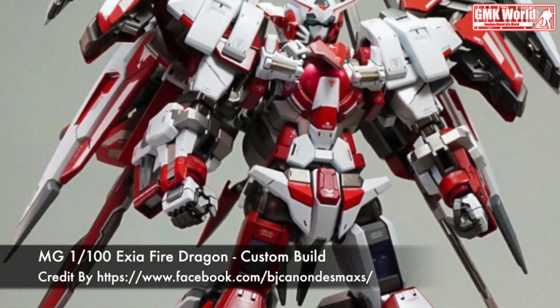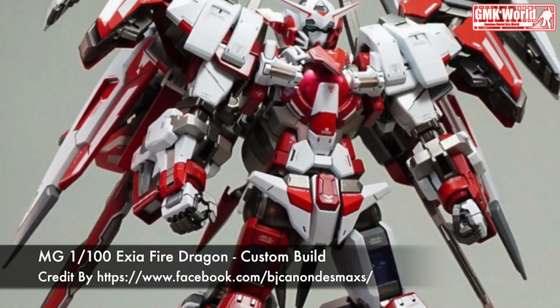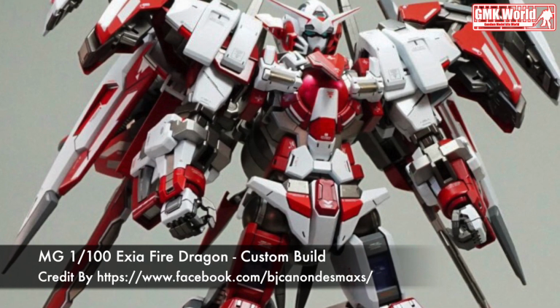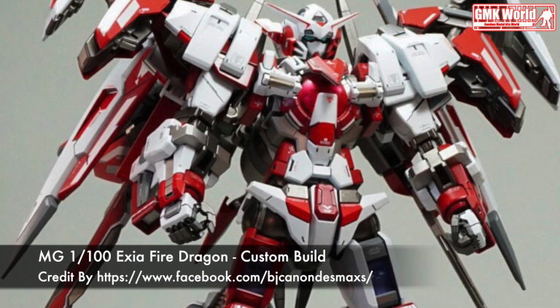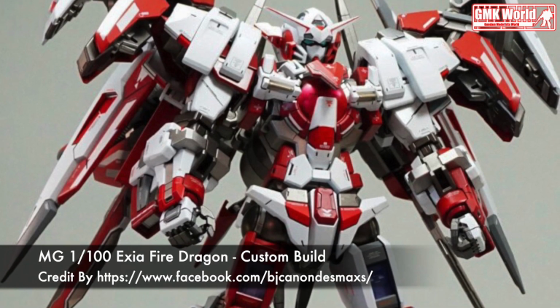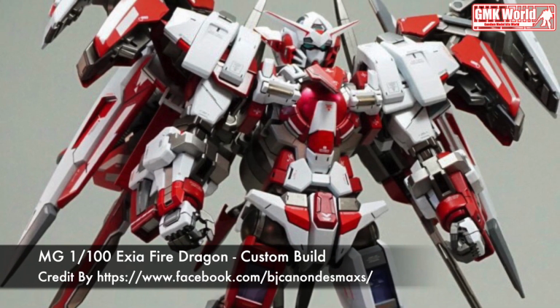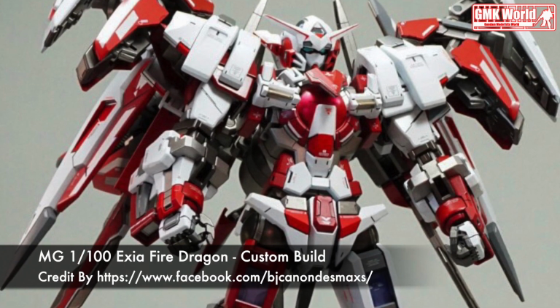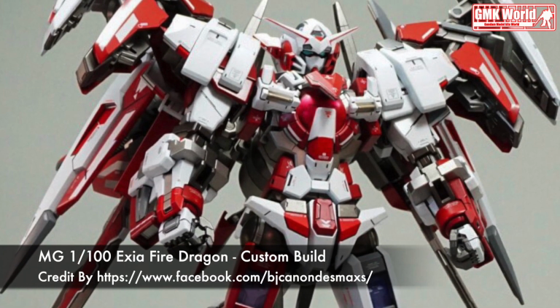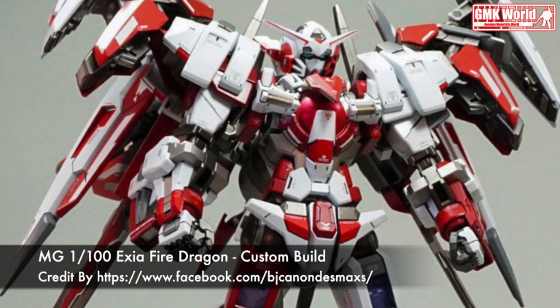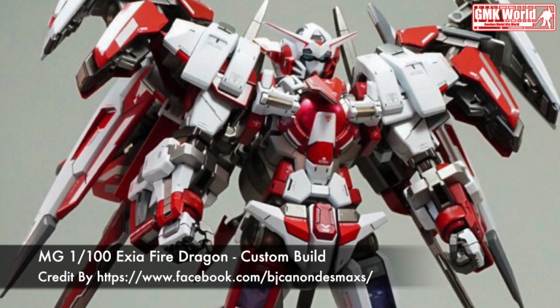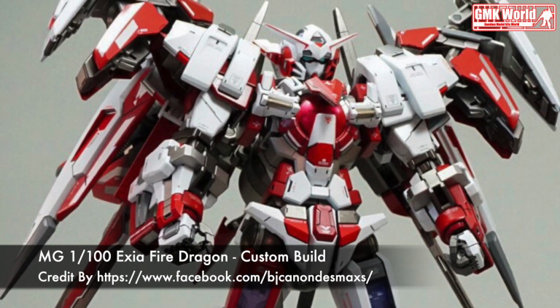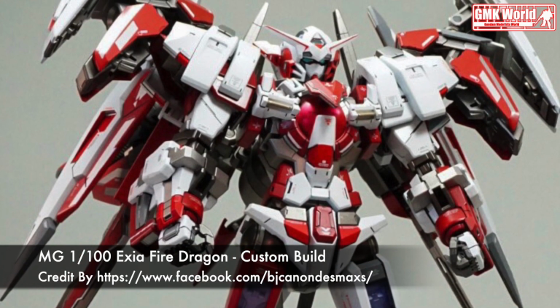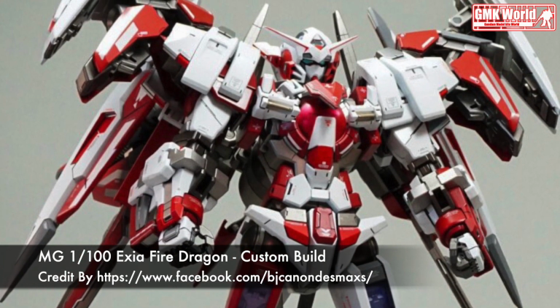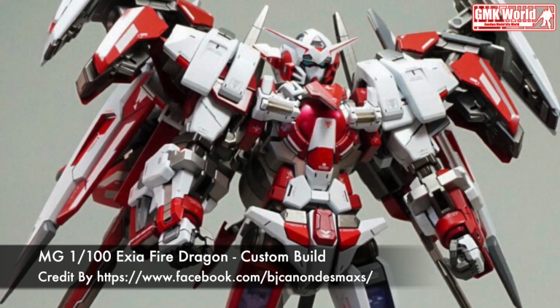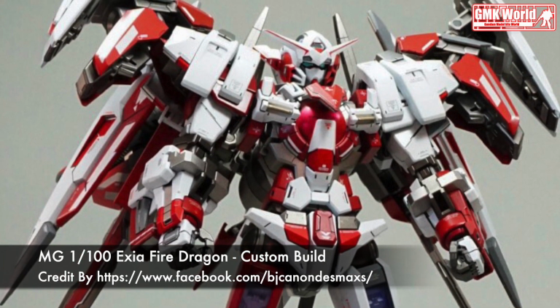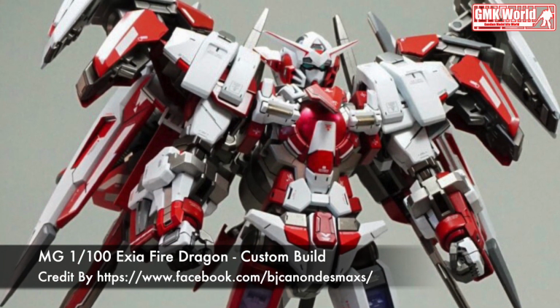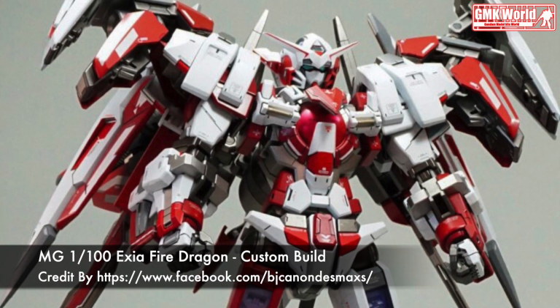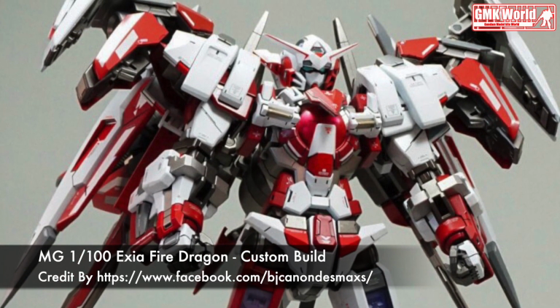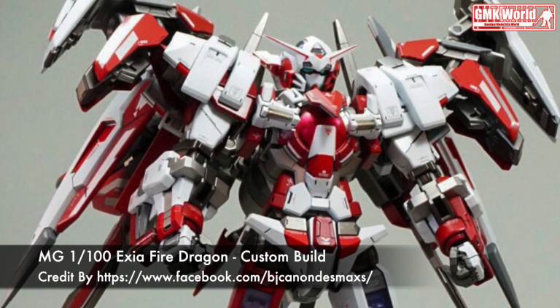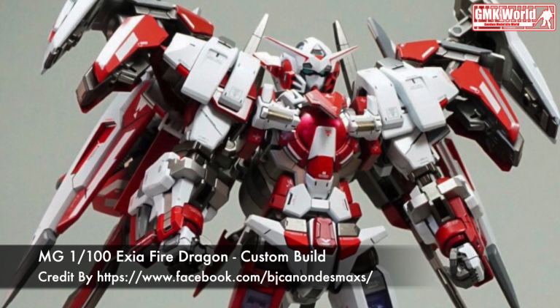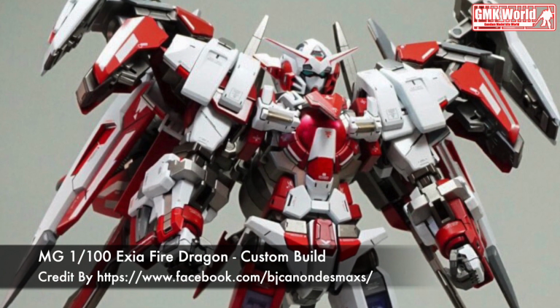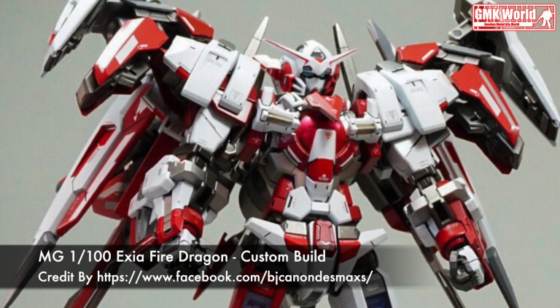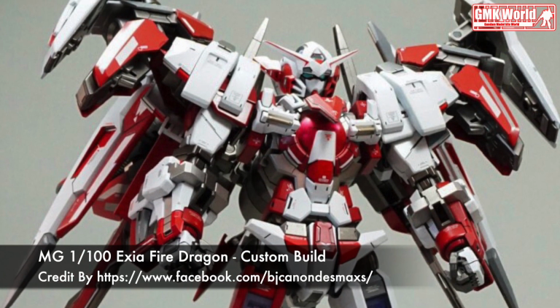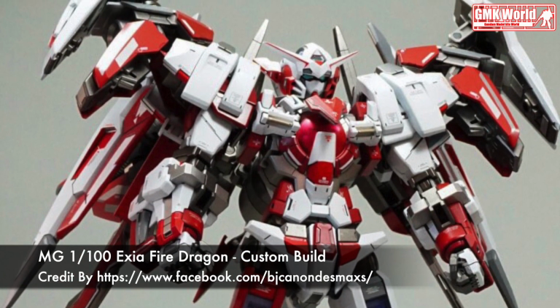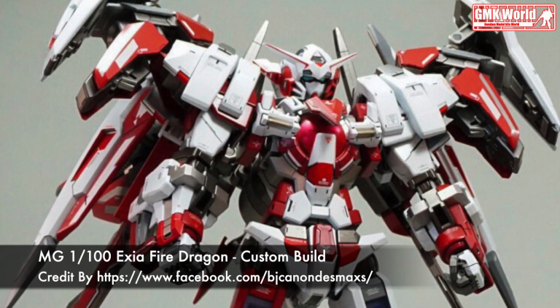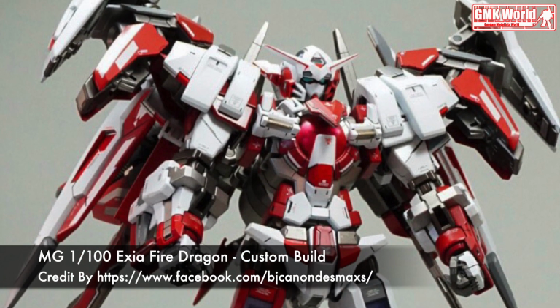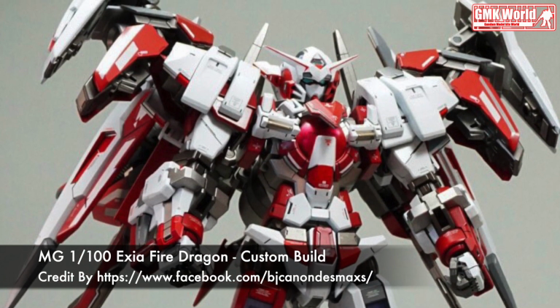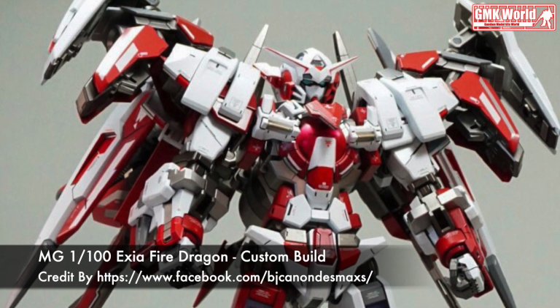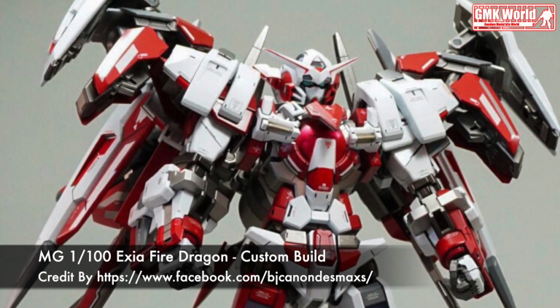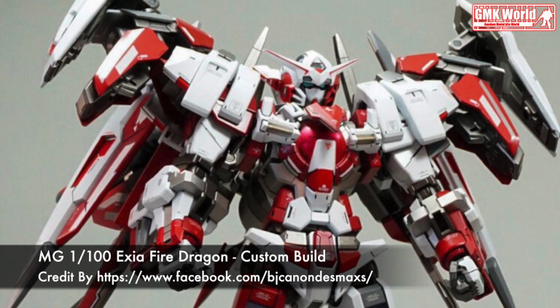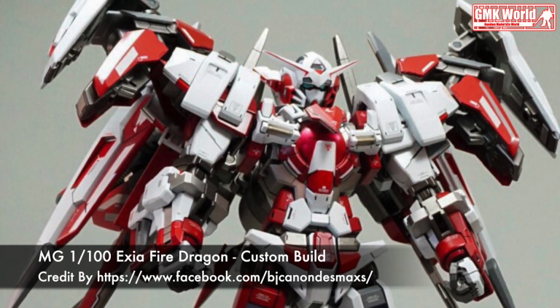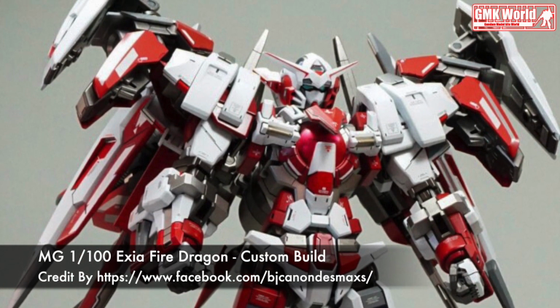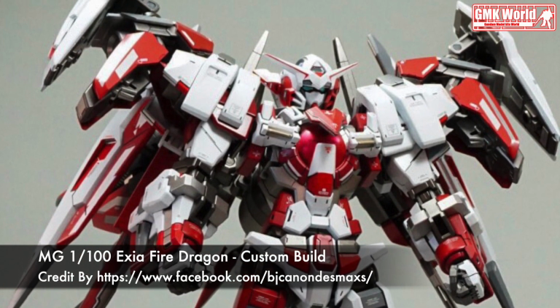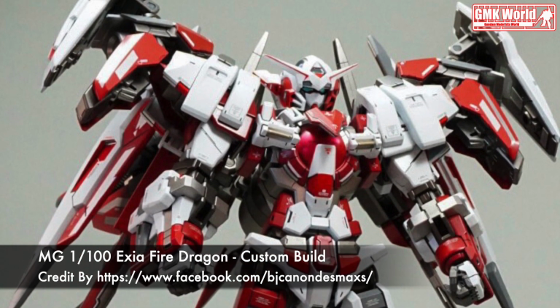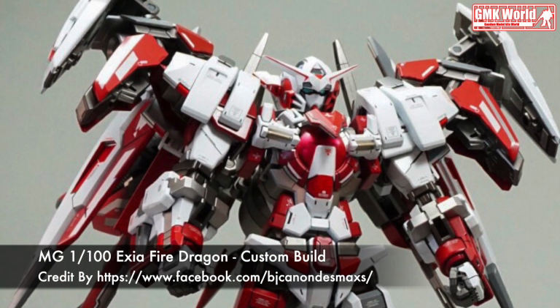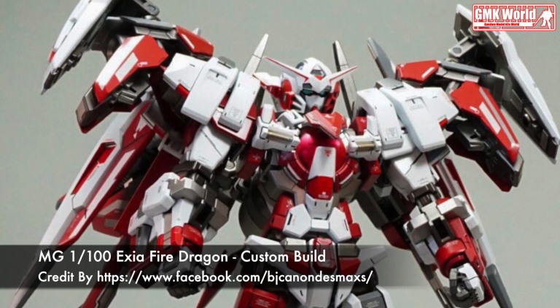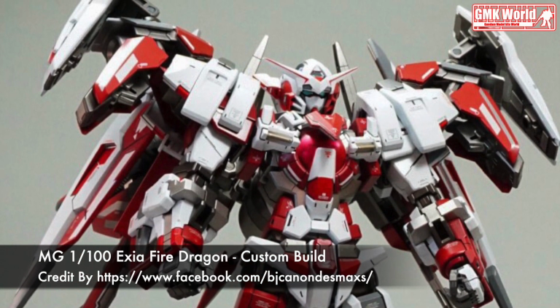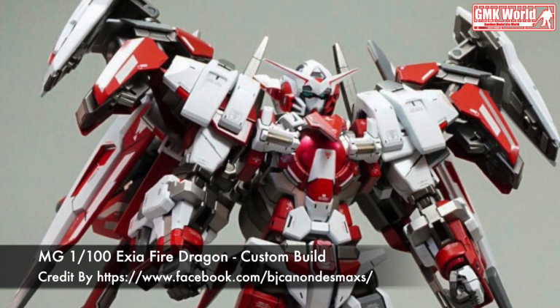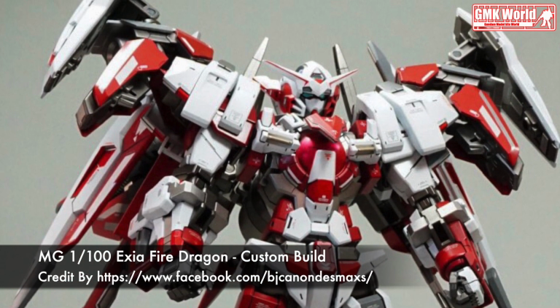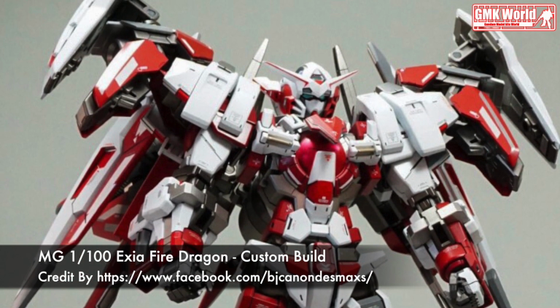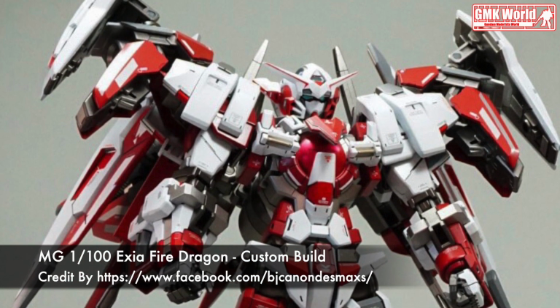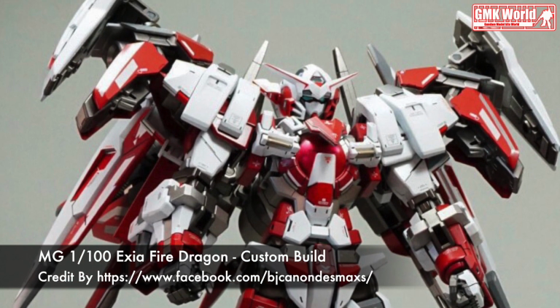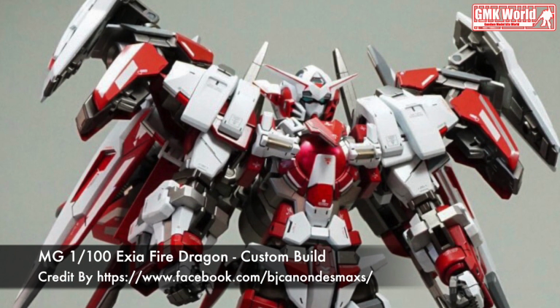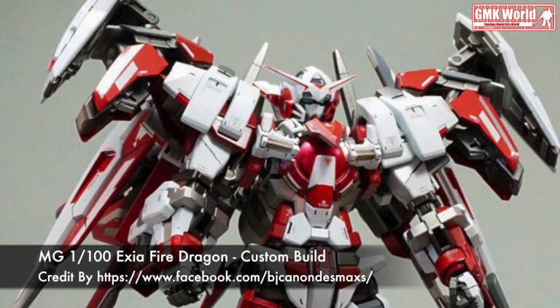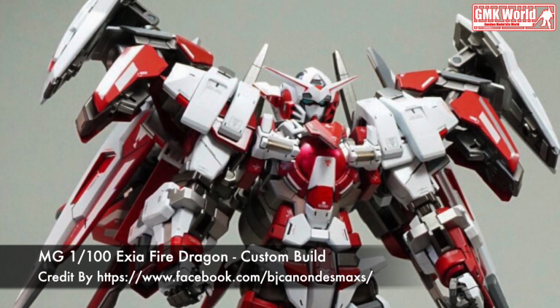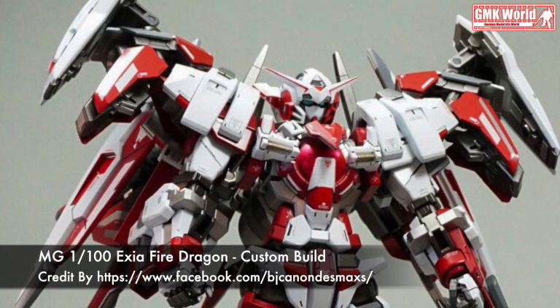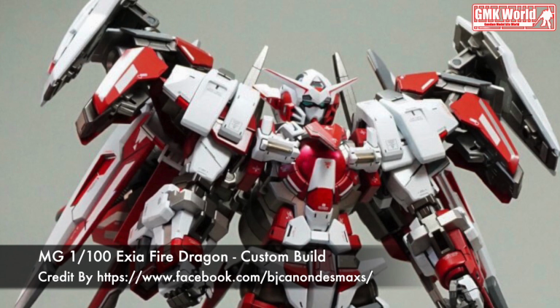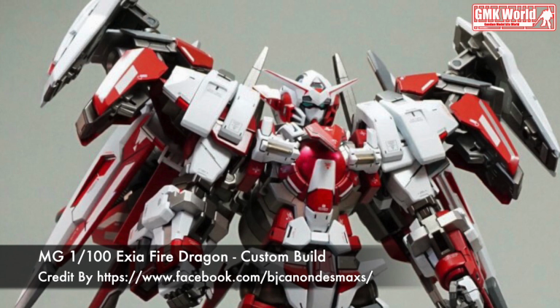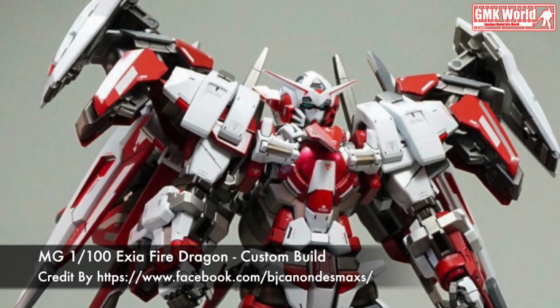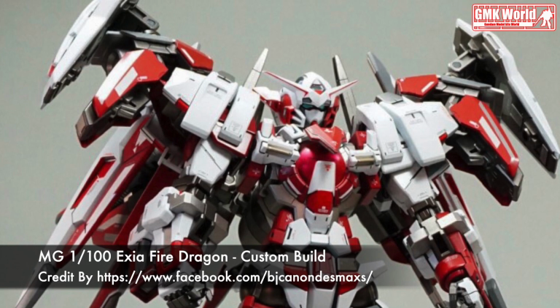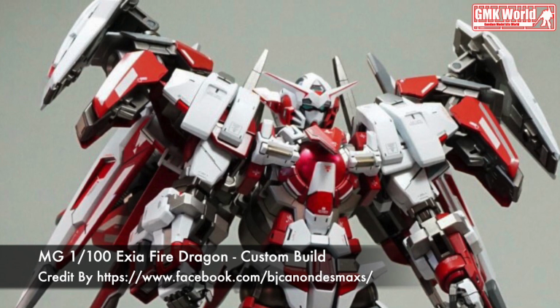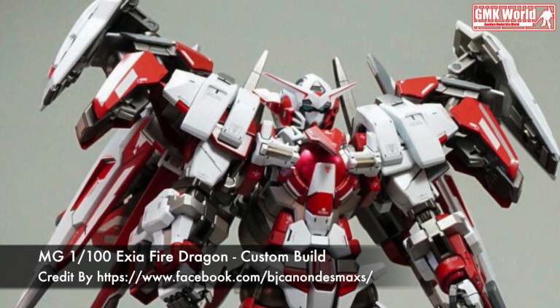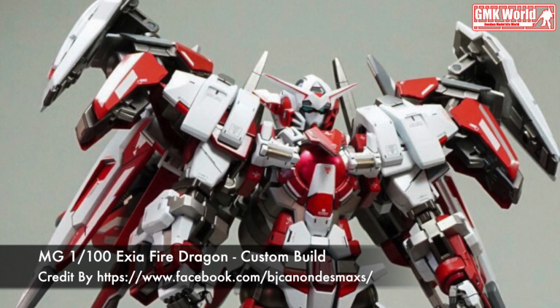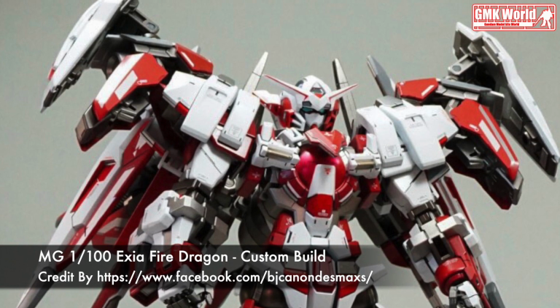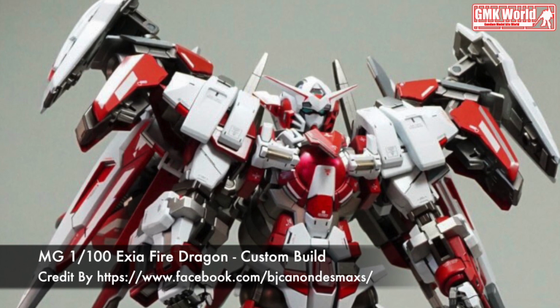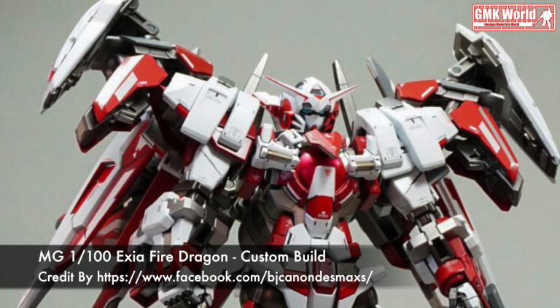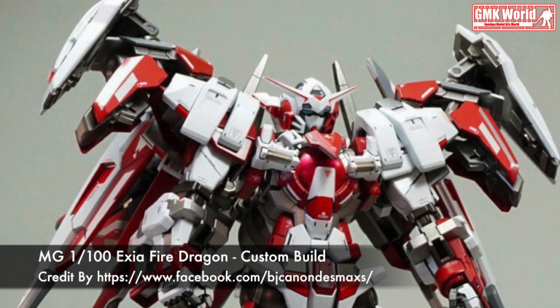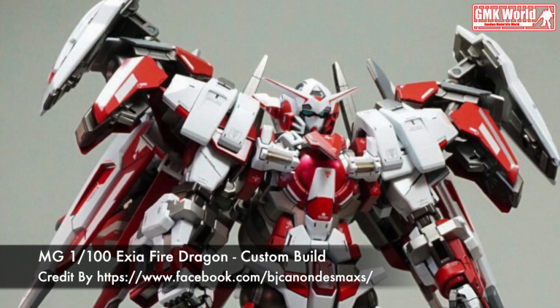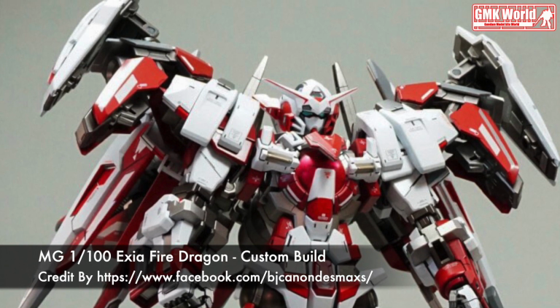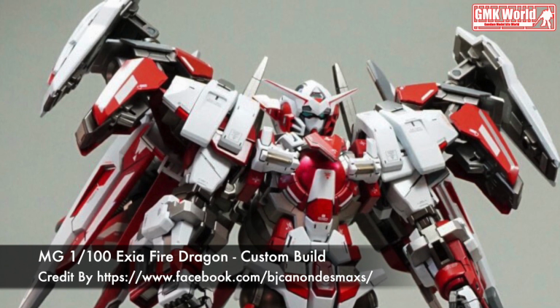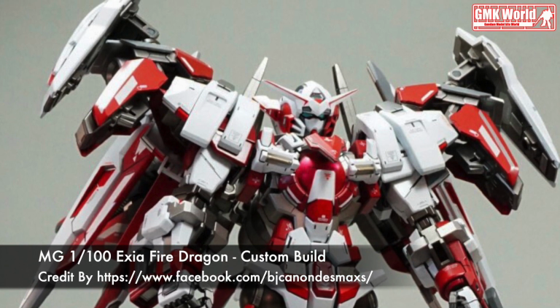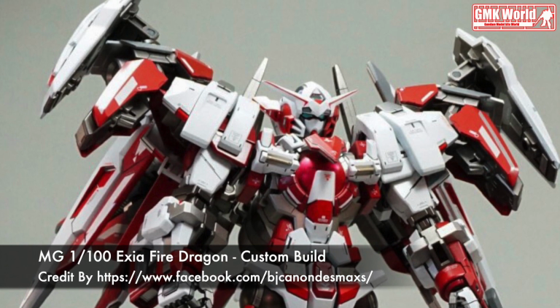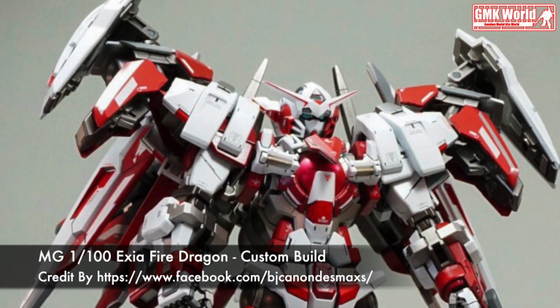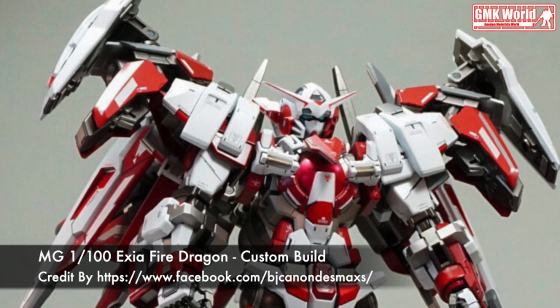Today, we will show you Gundam plastic models, custom build by Ganon. MG-1100, Exia Fire Dragon.